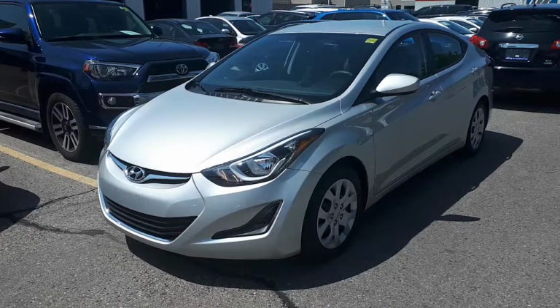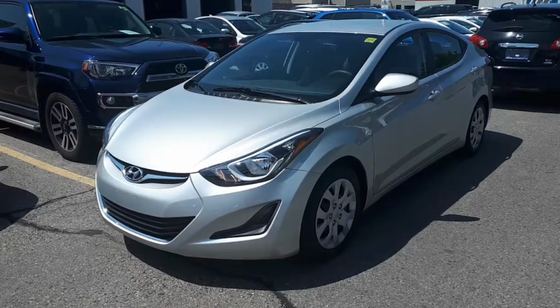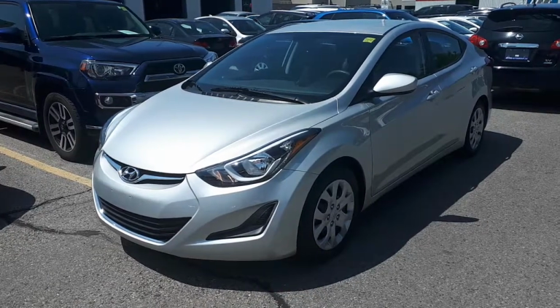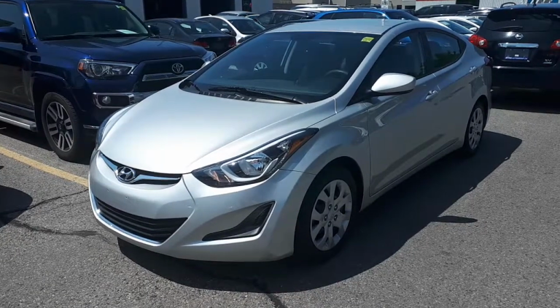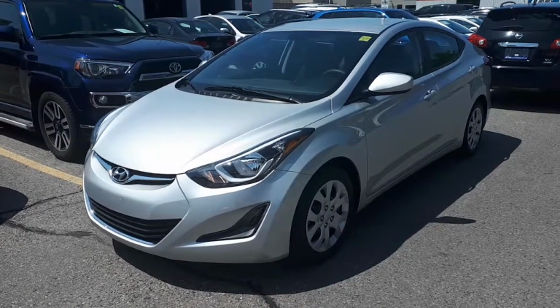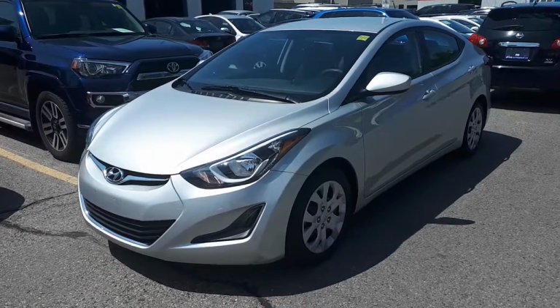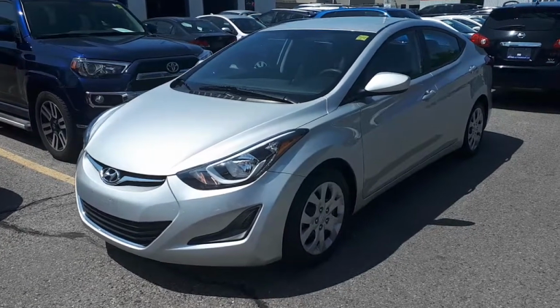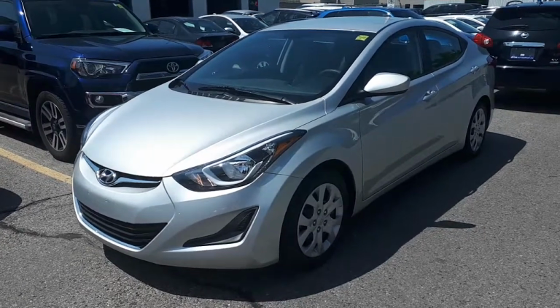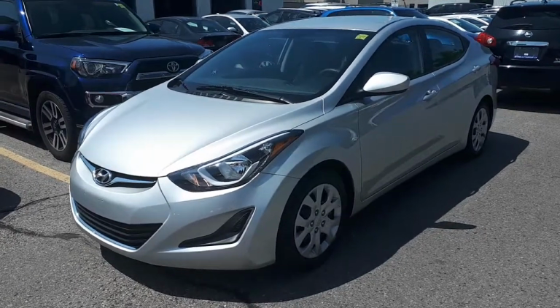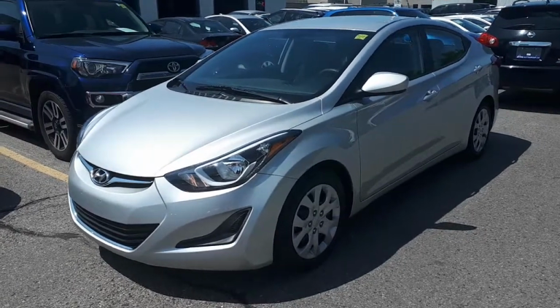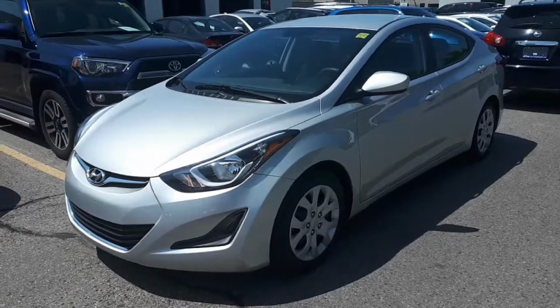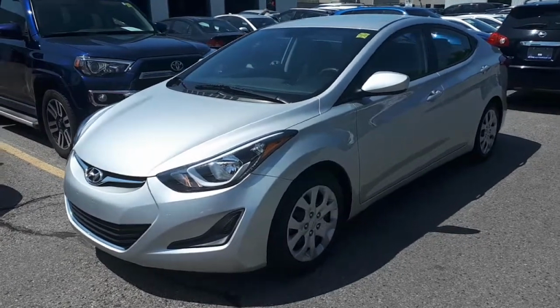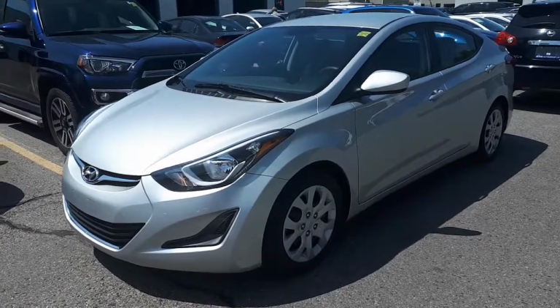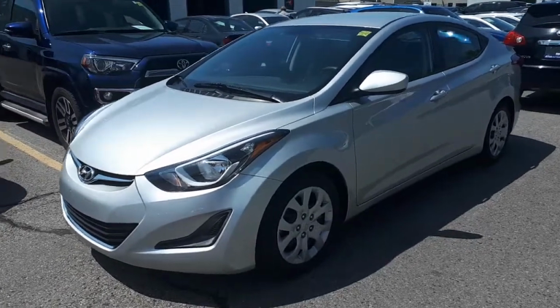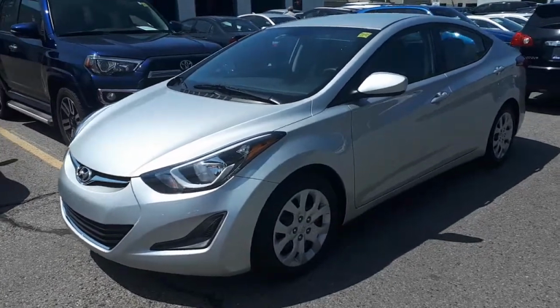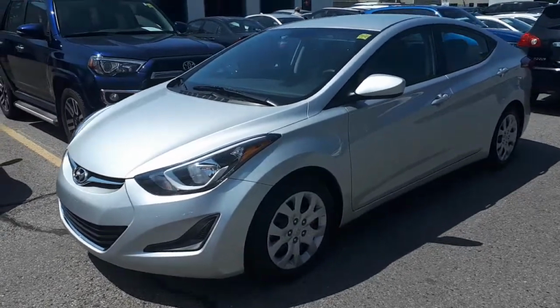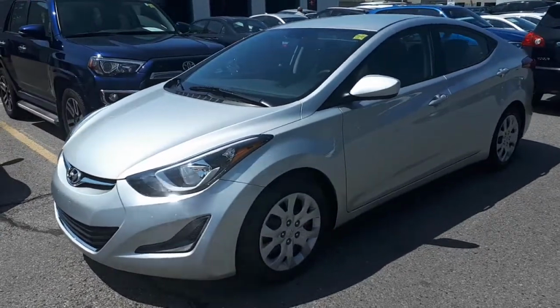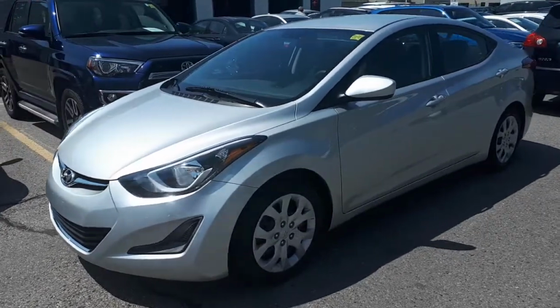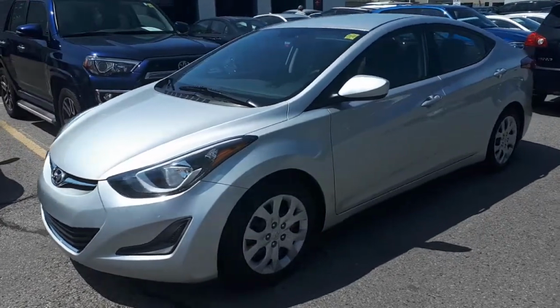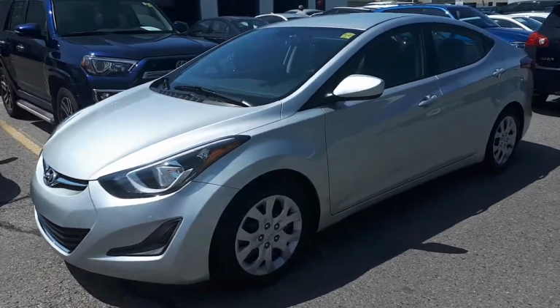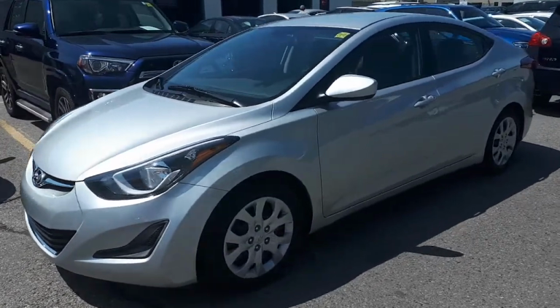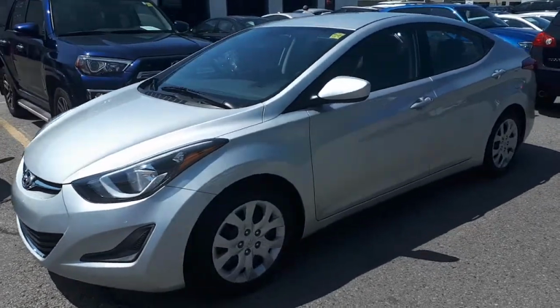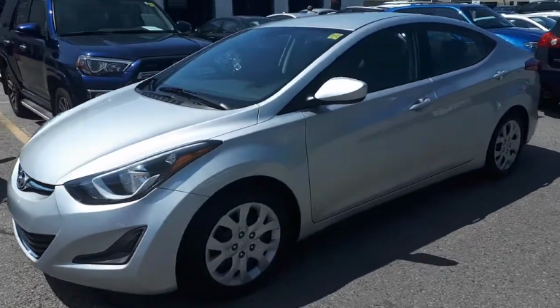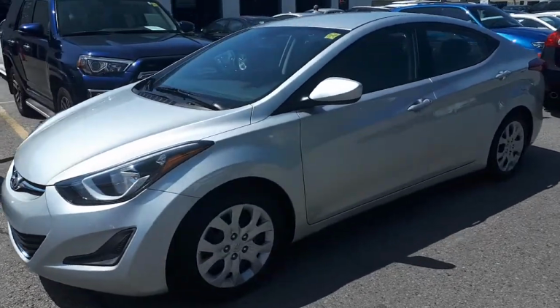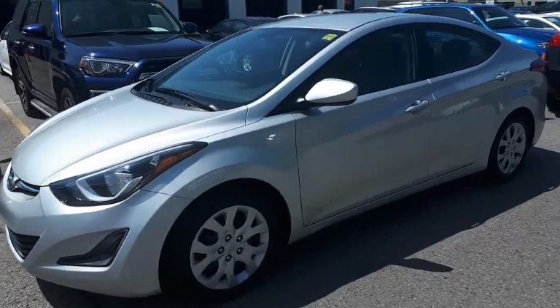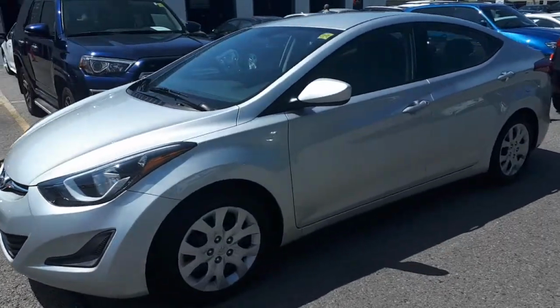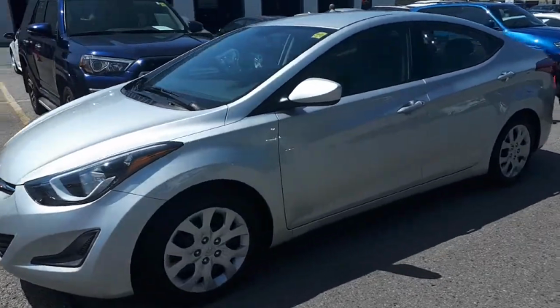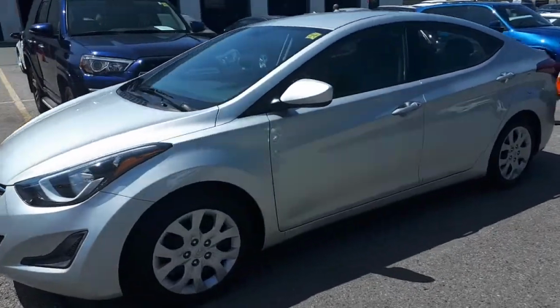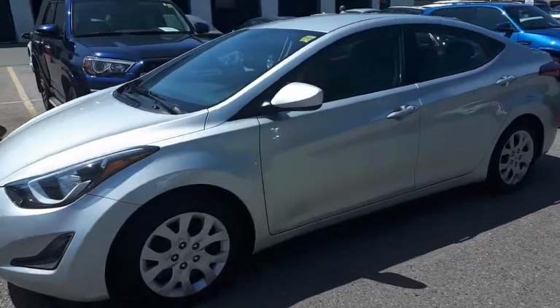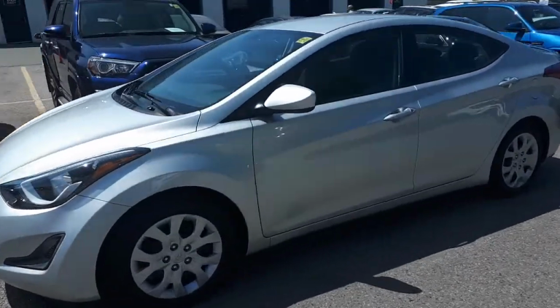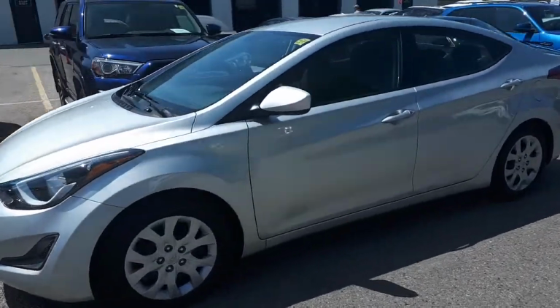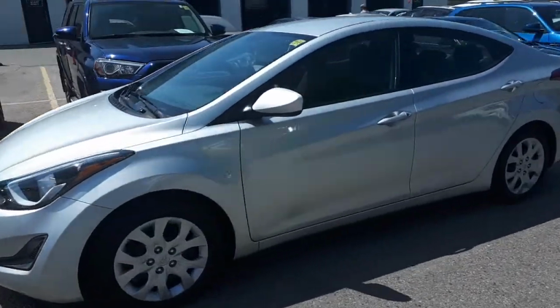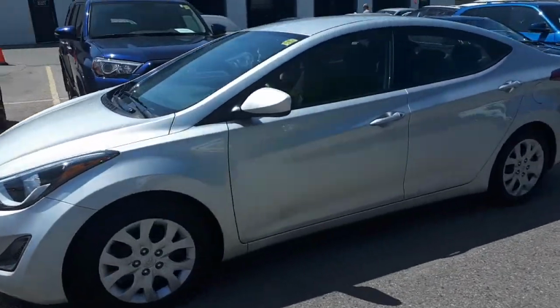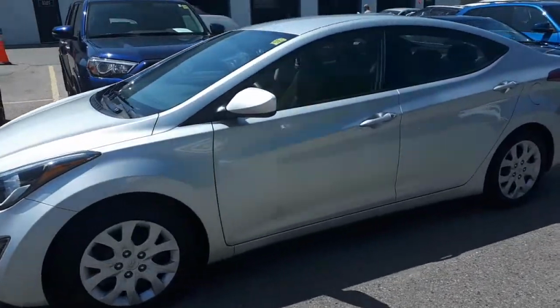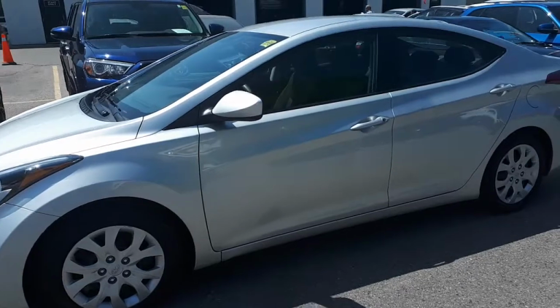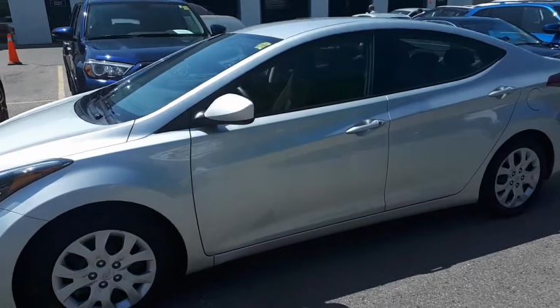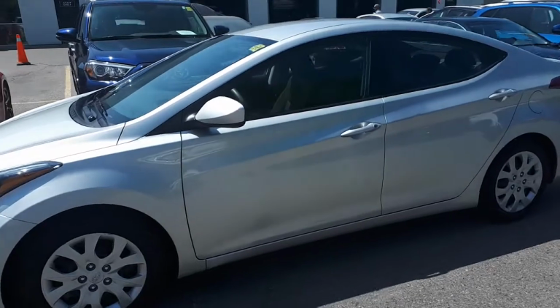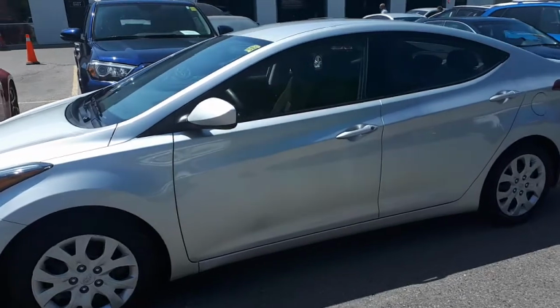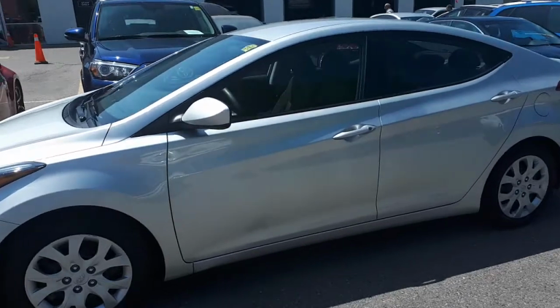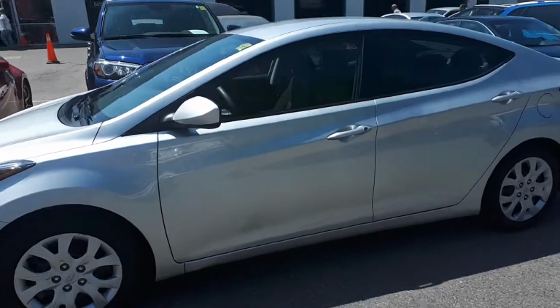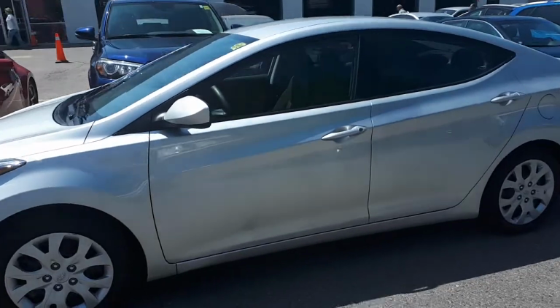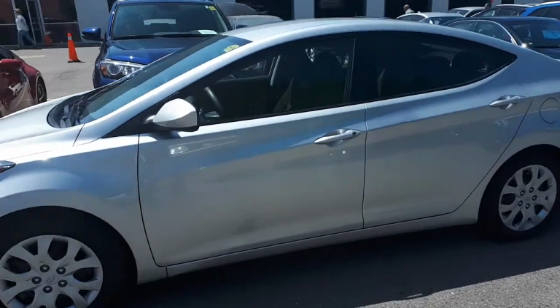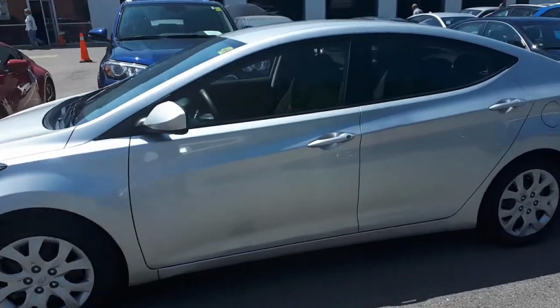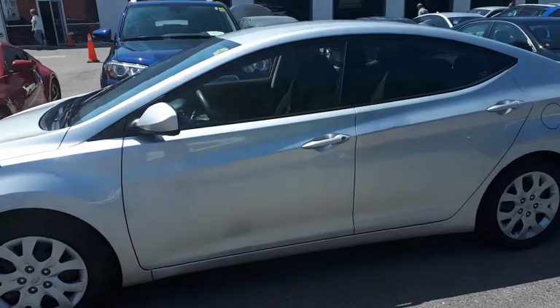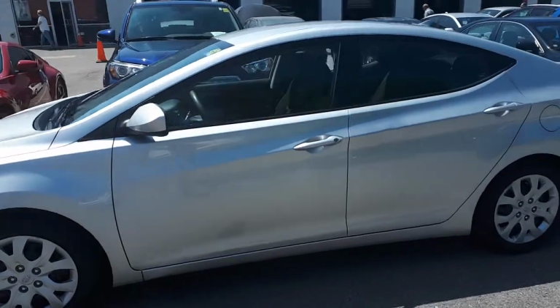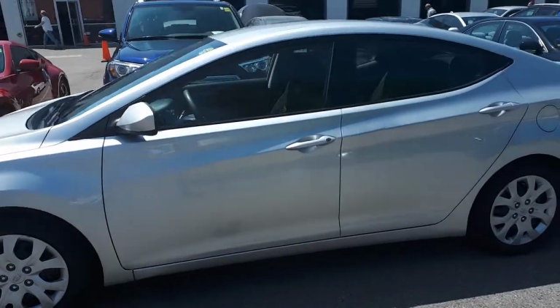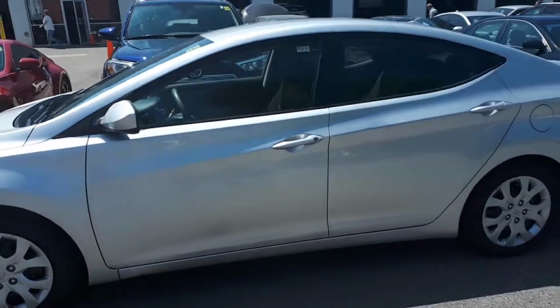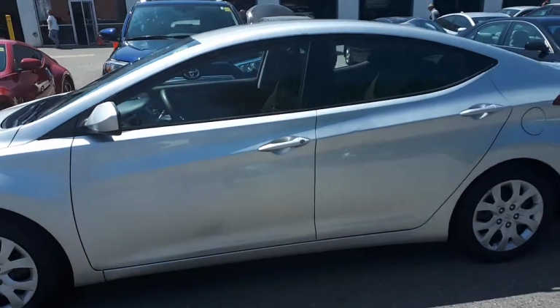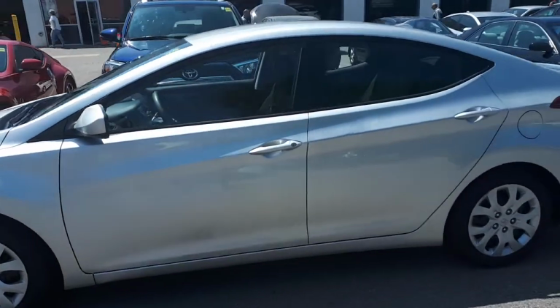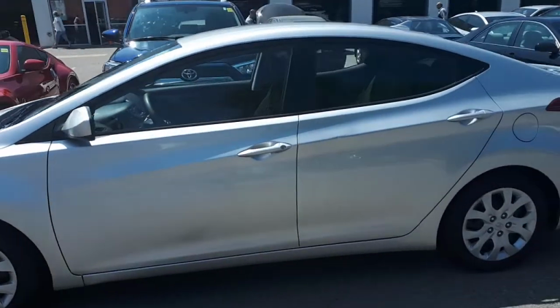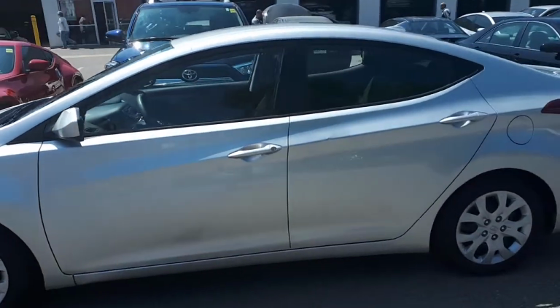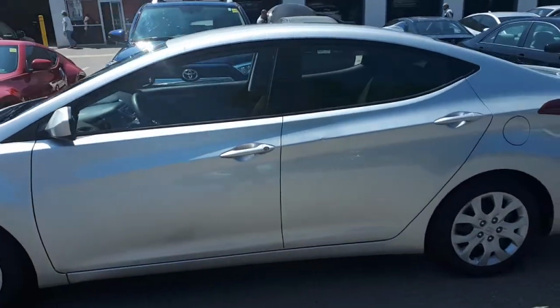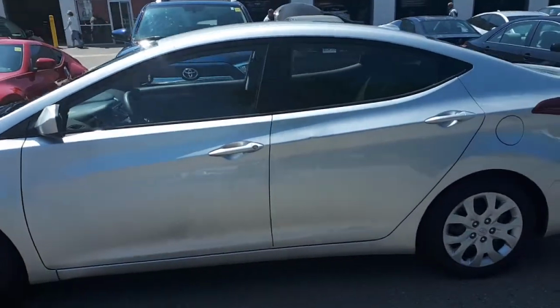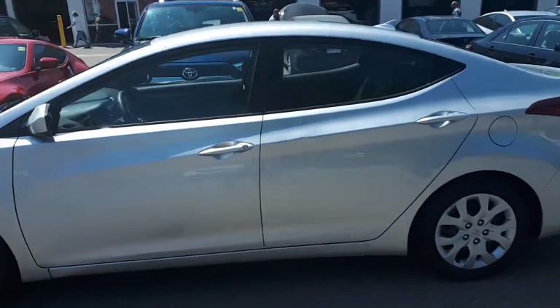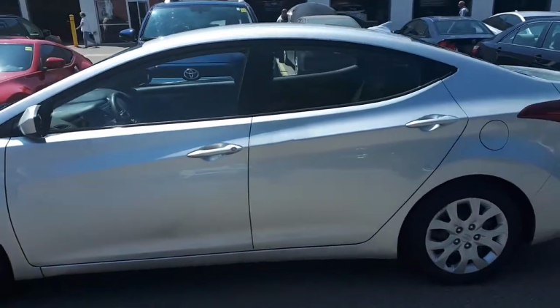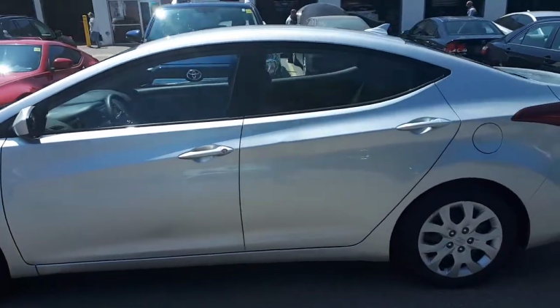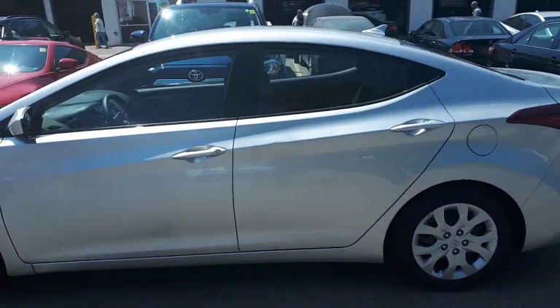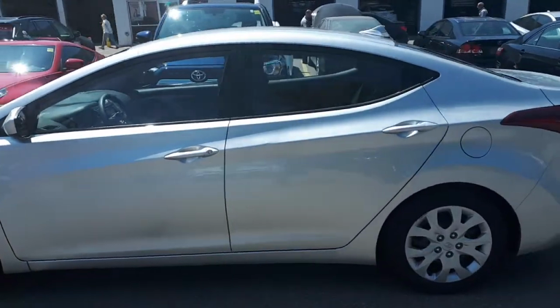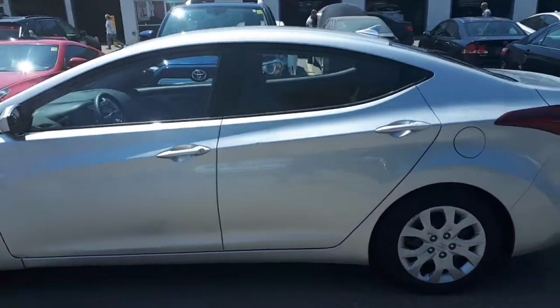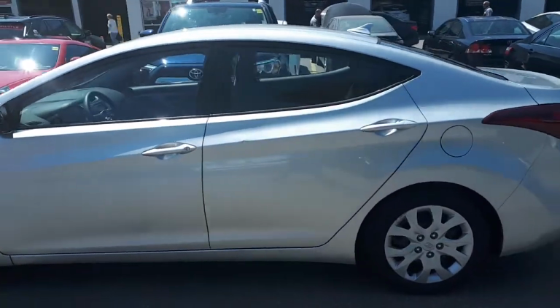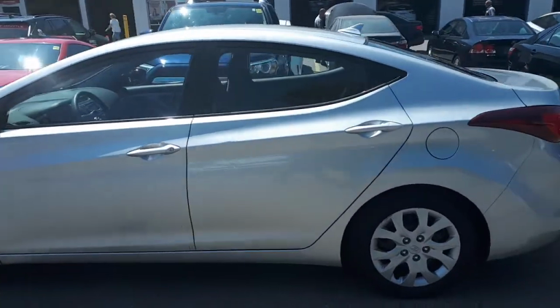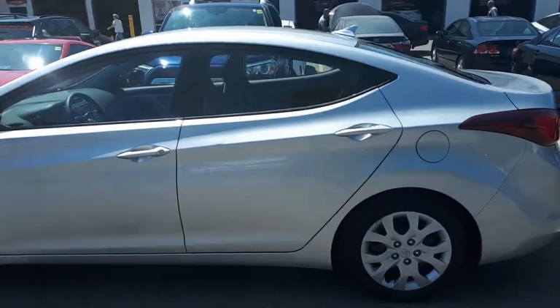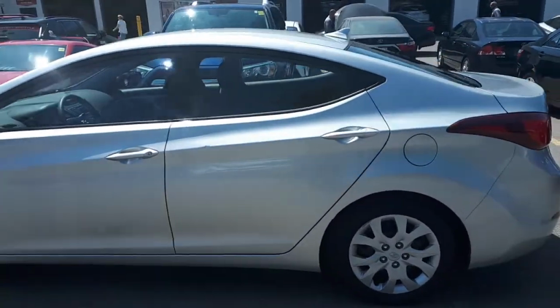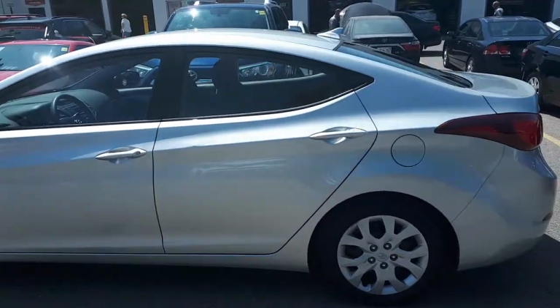Here at Kermel Toyota we have a one-owner, accident-free, 2015 Hyundai Elantra GL.